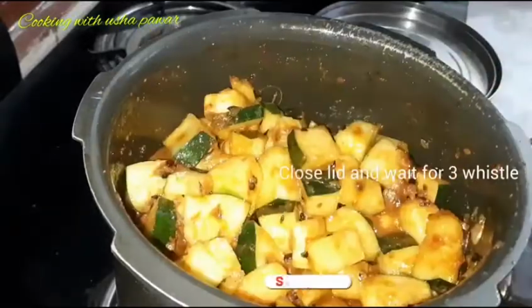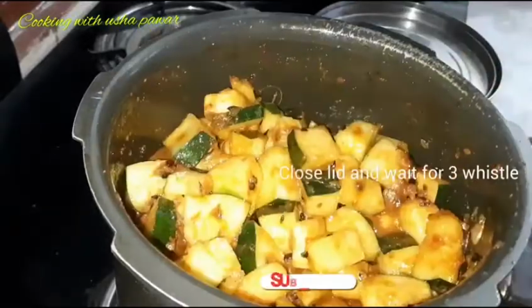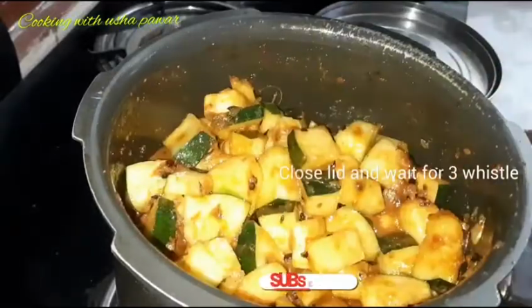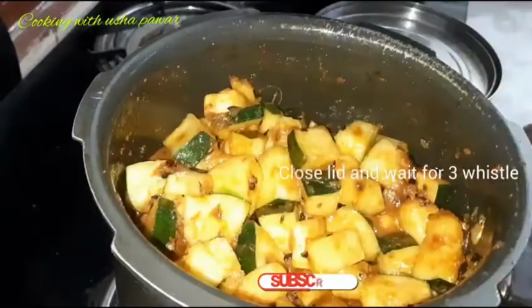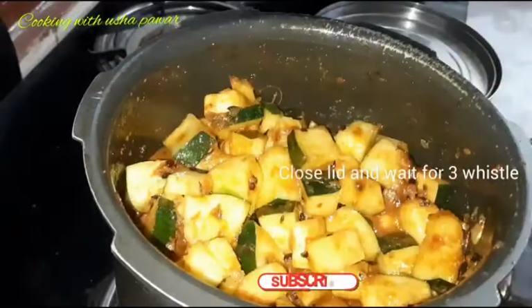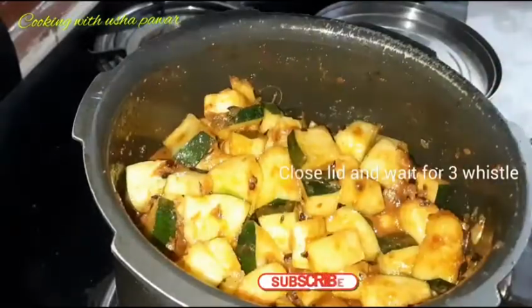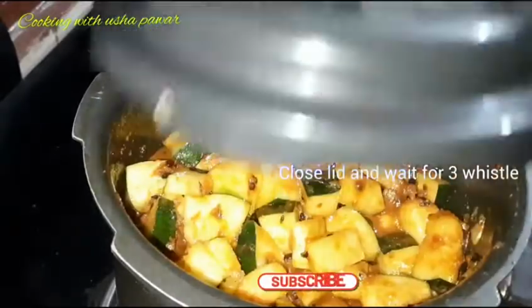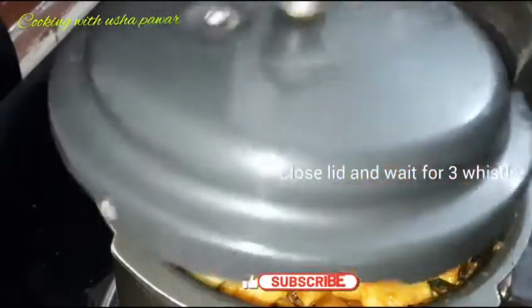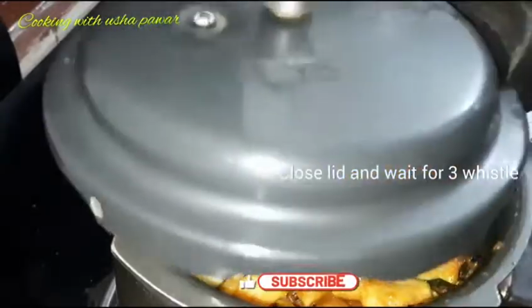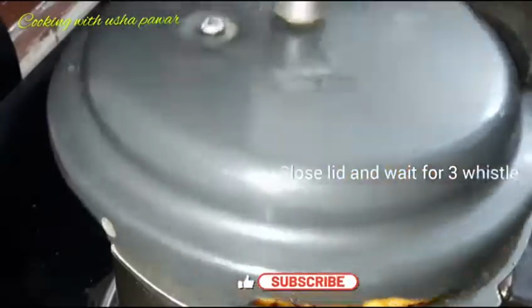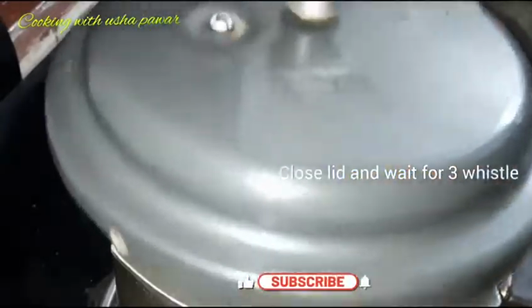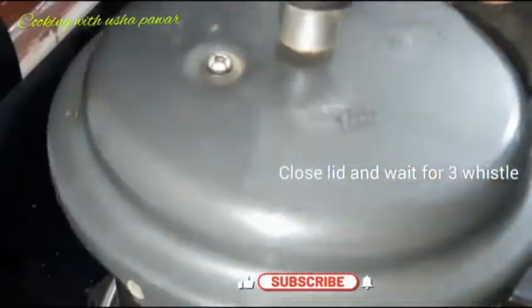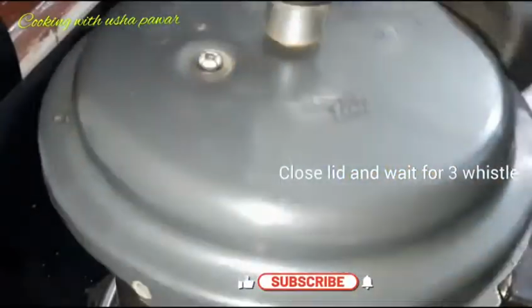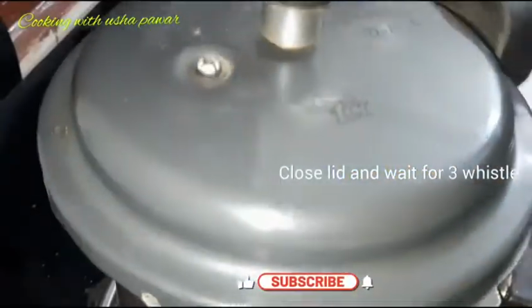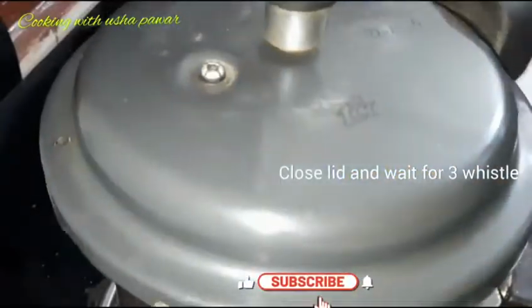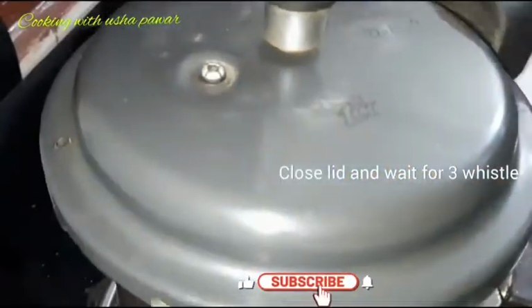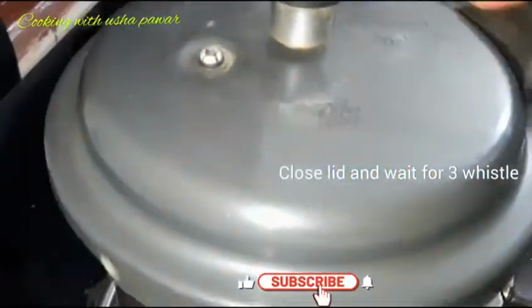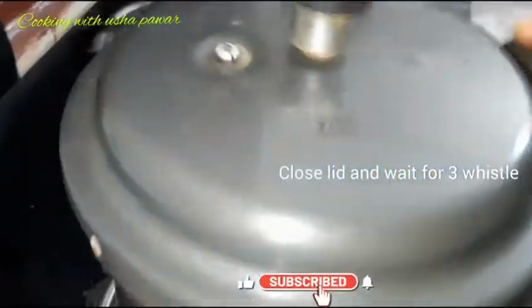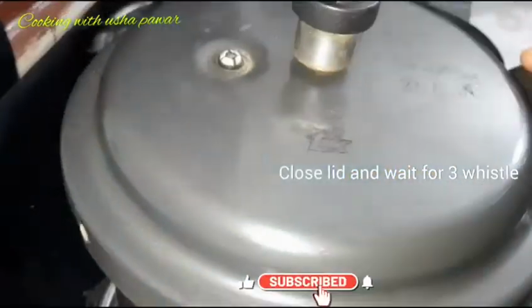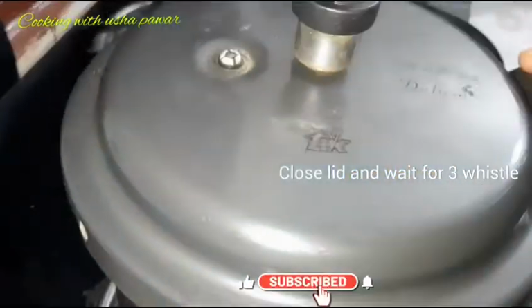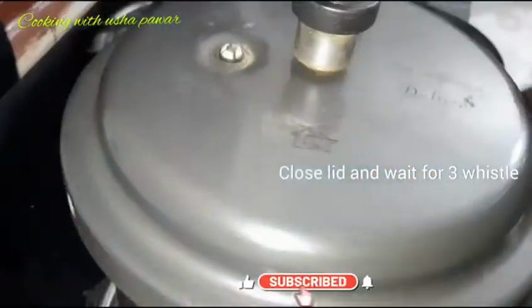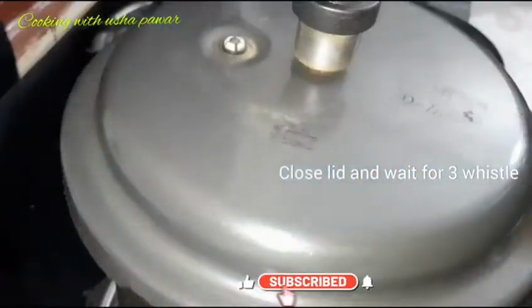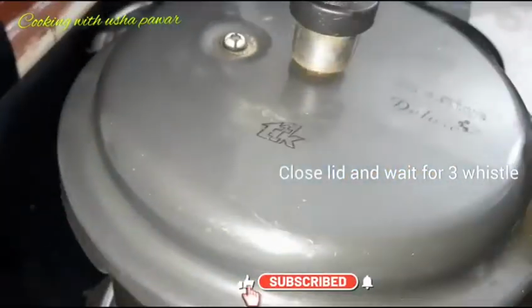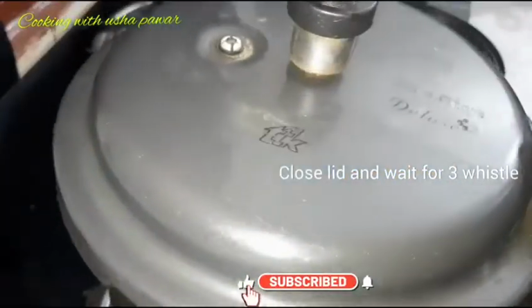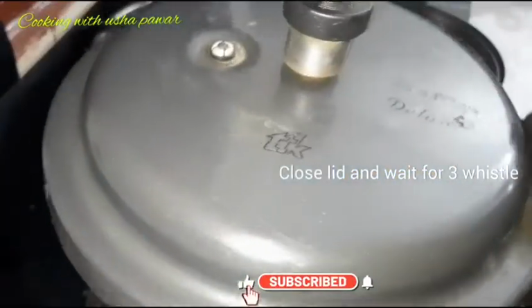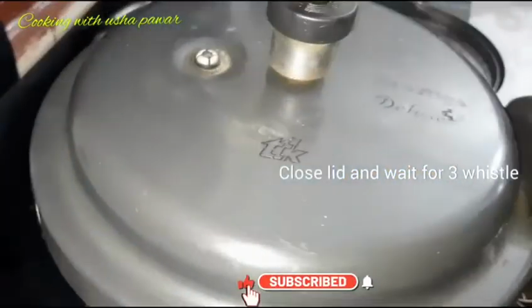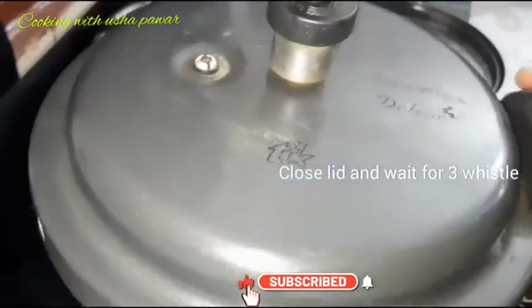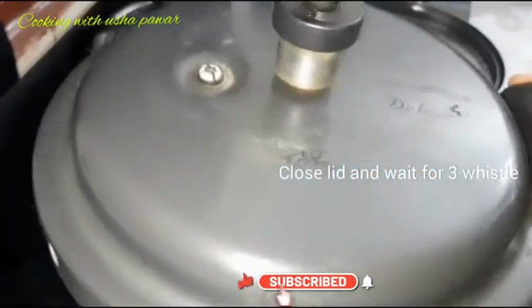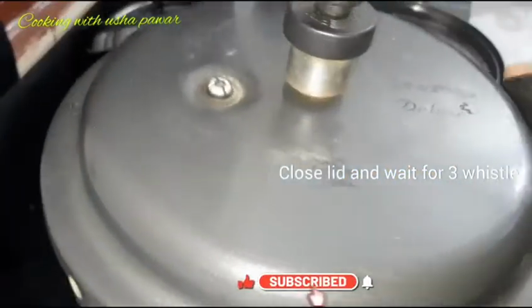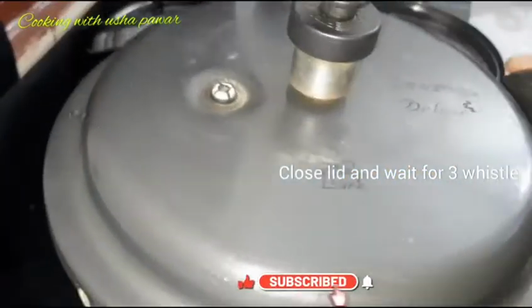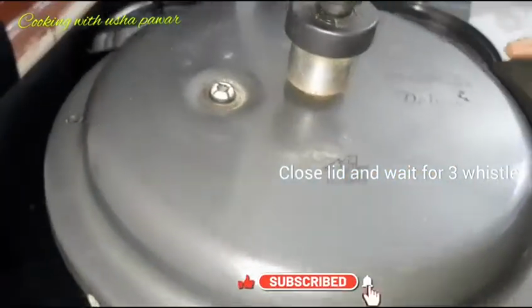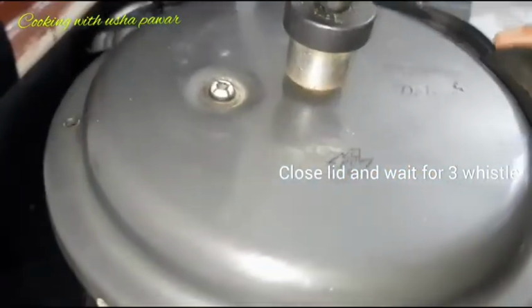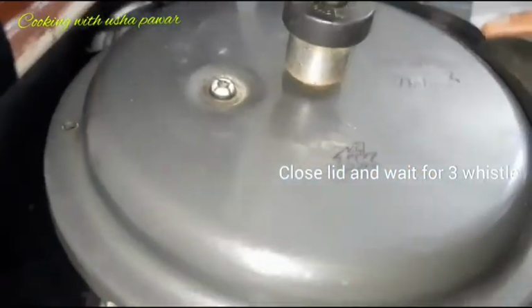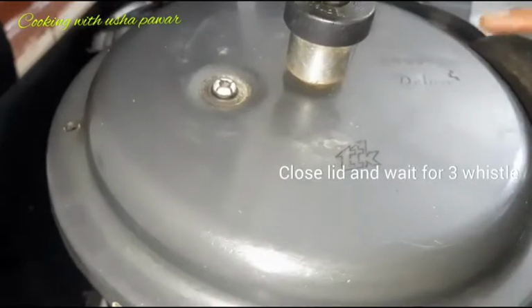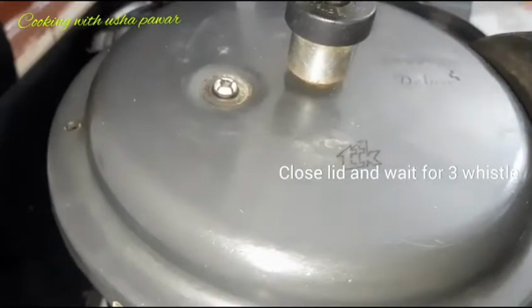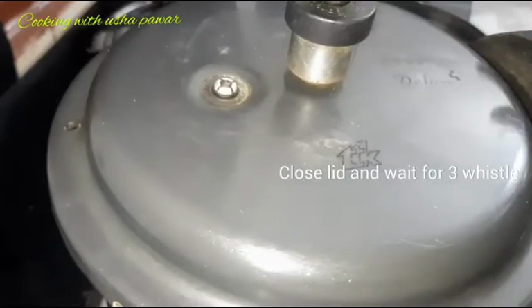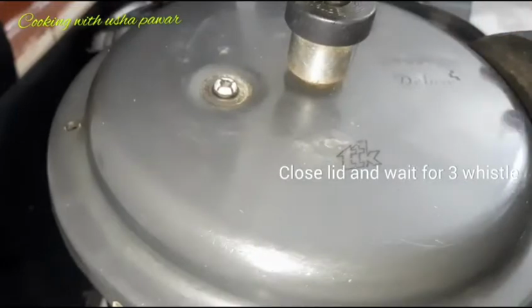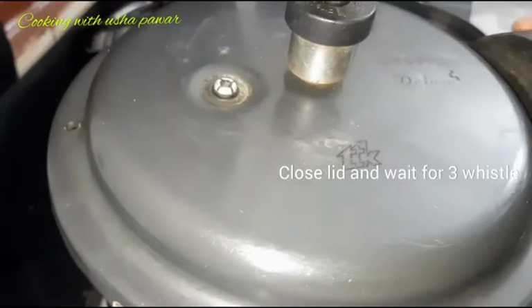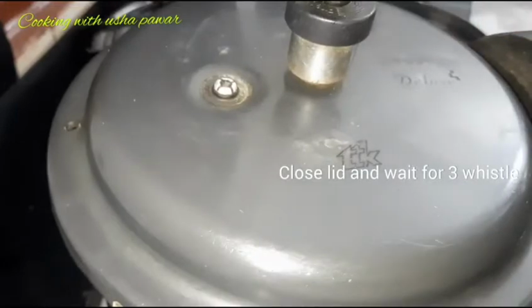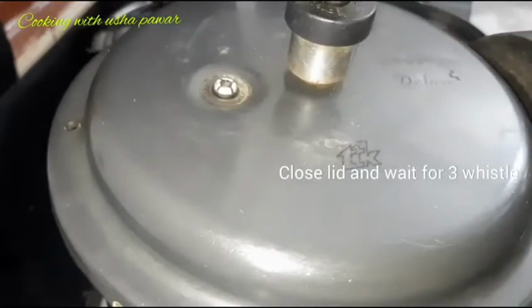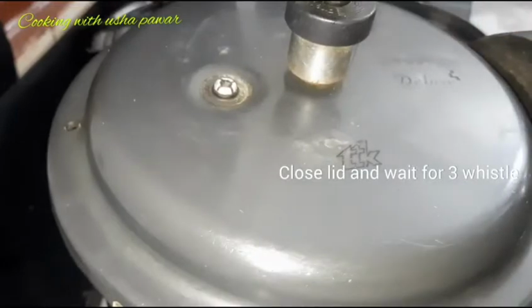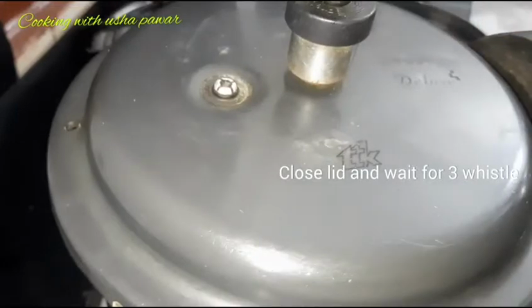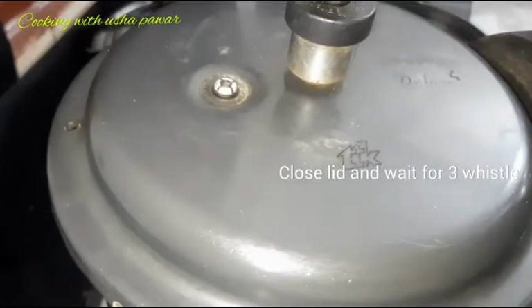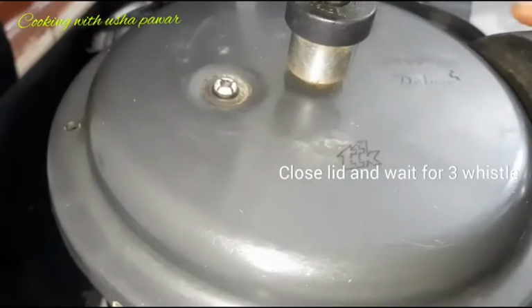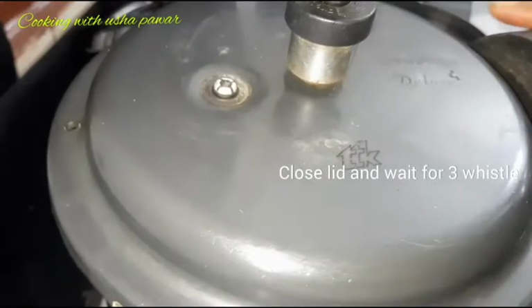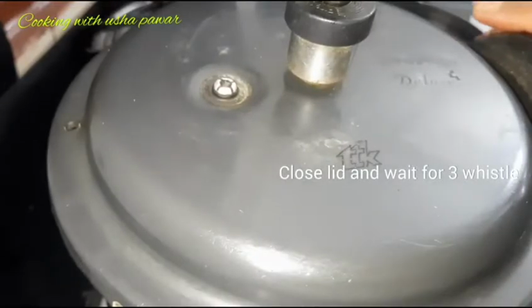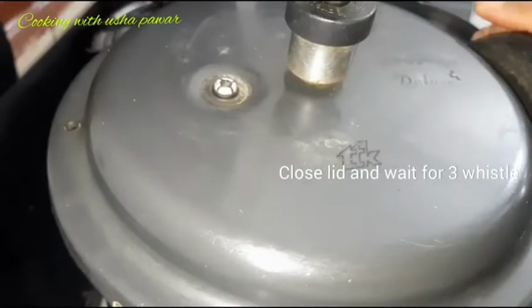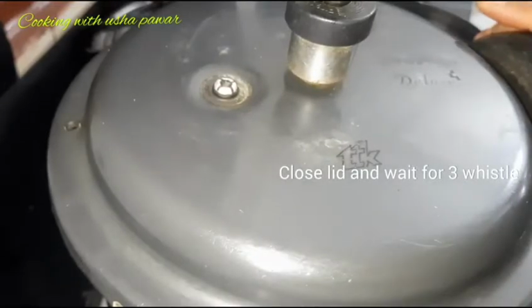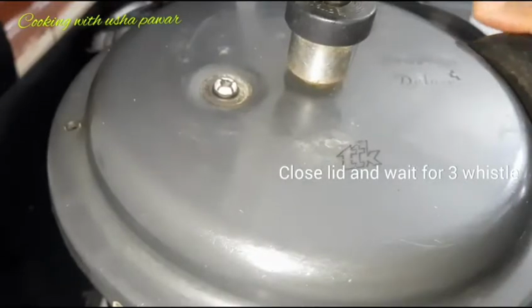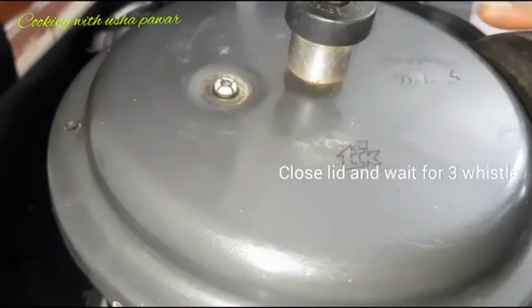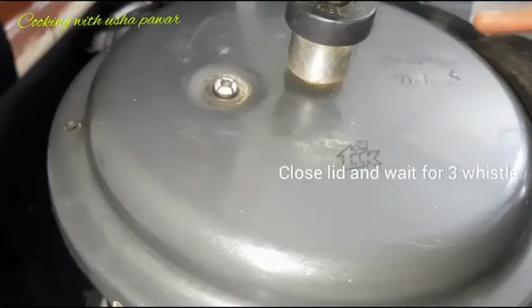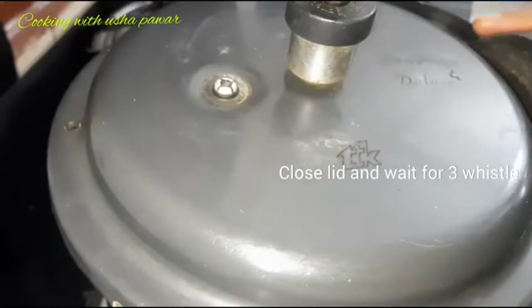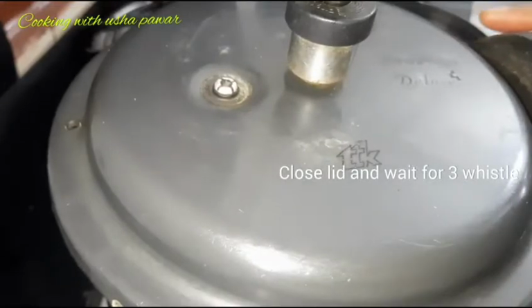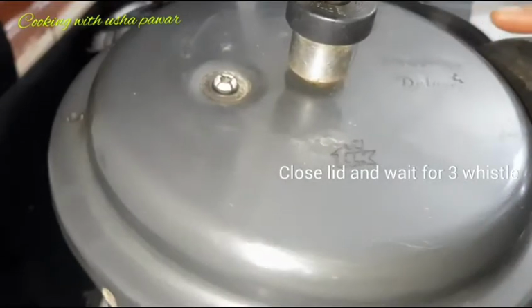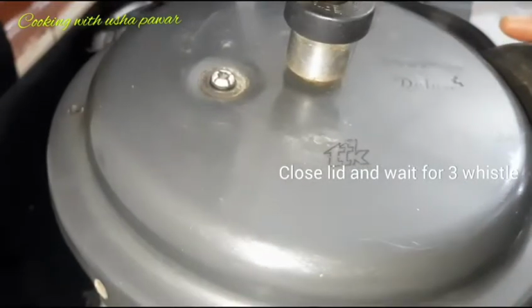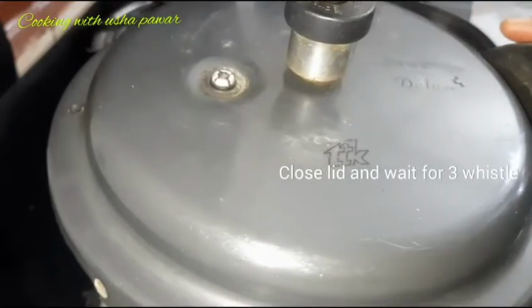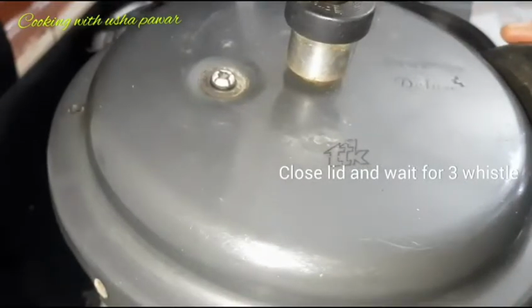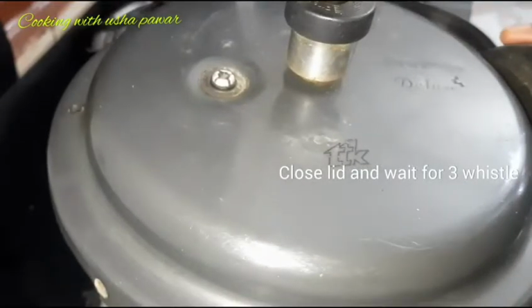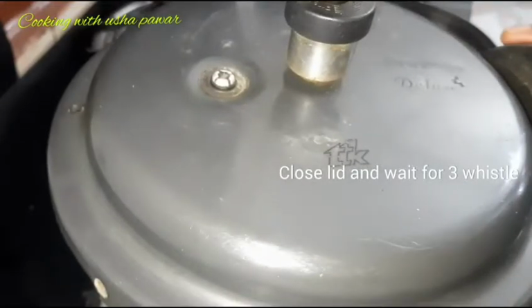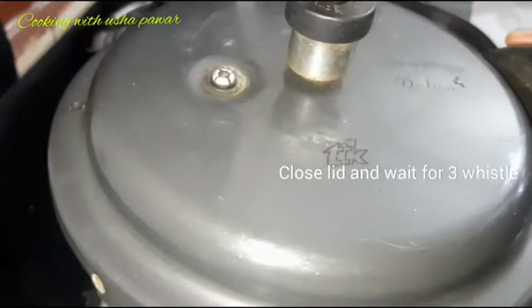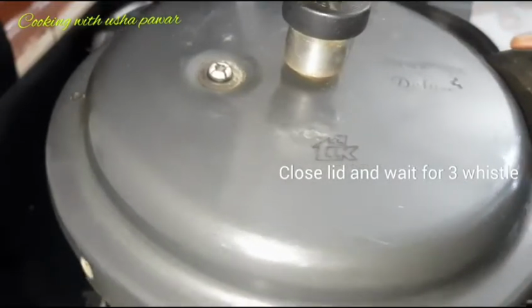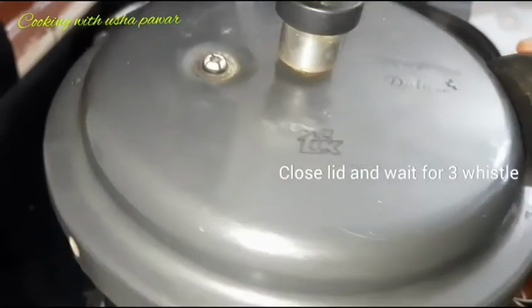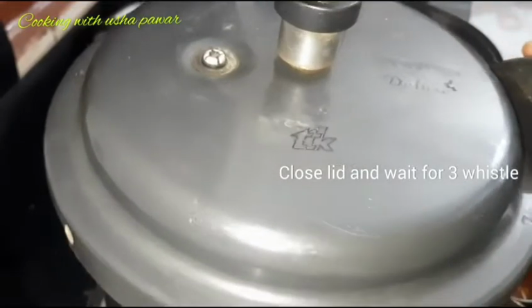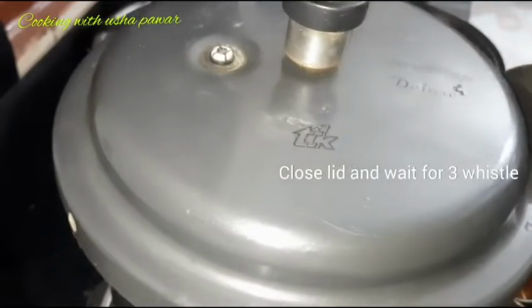So now I will close the lid. We will wait until we get 3 whistles from the pressure cooker.